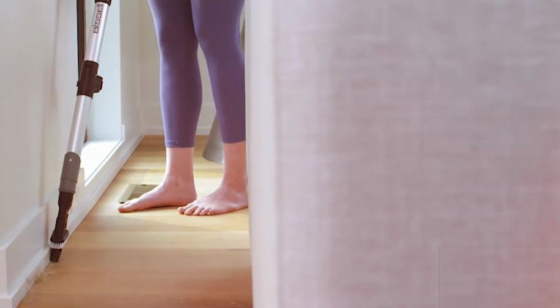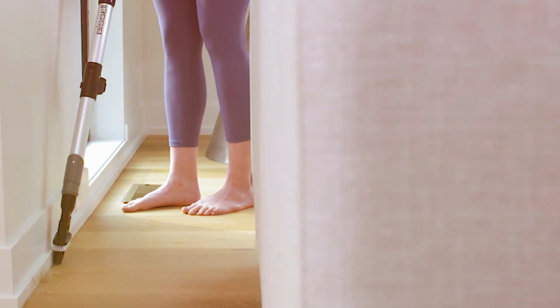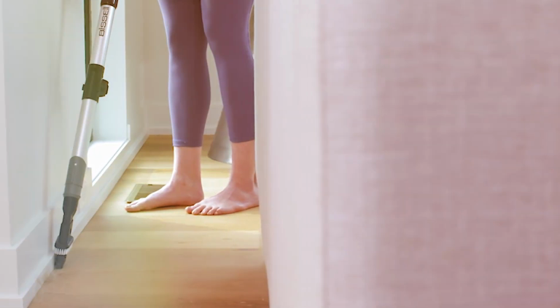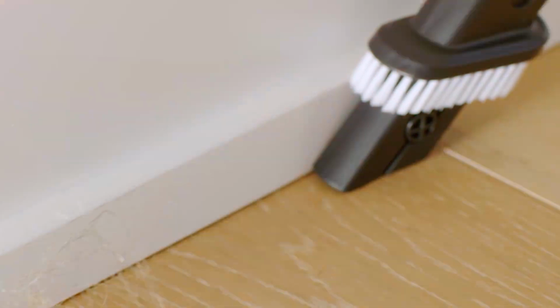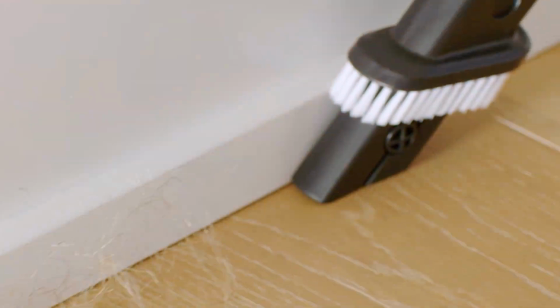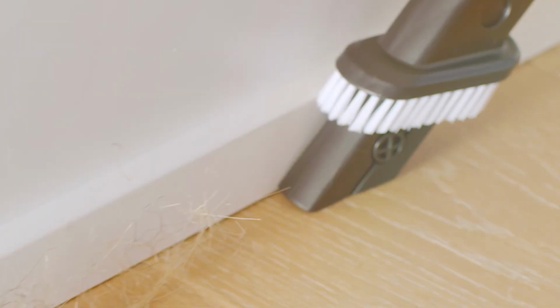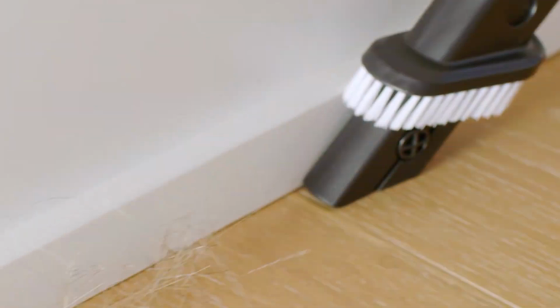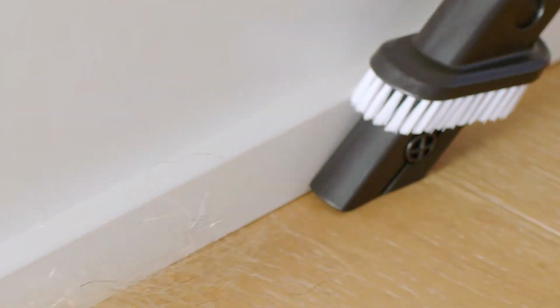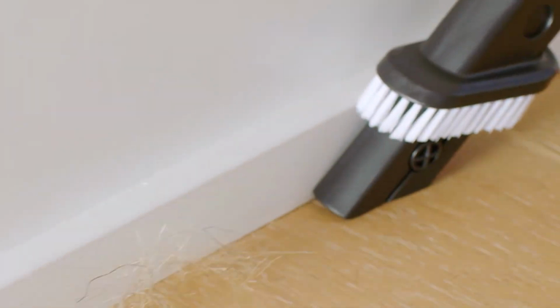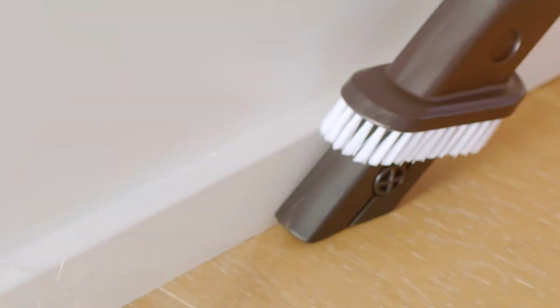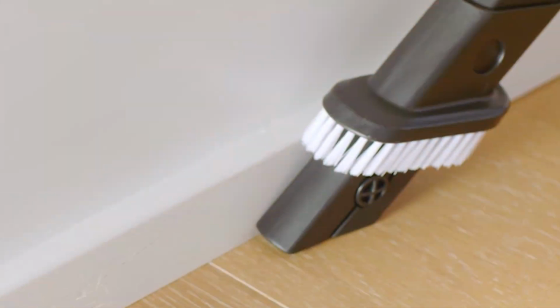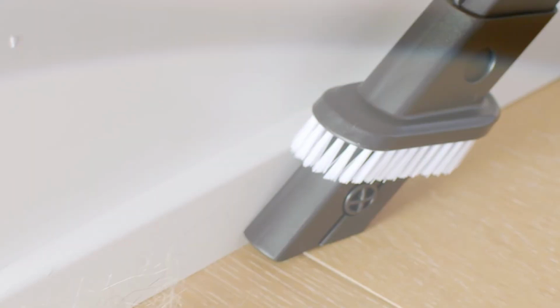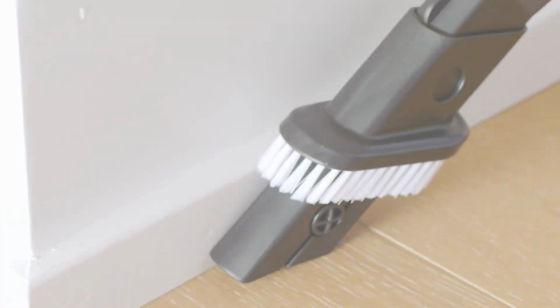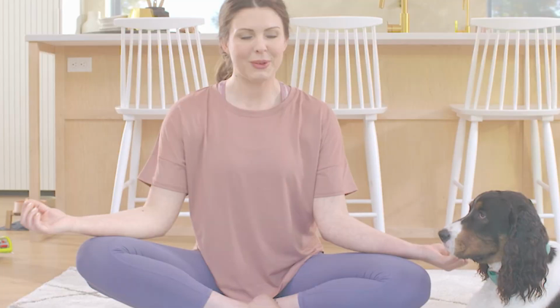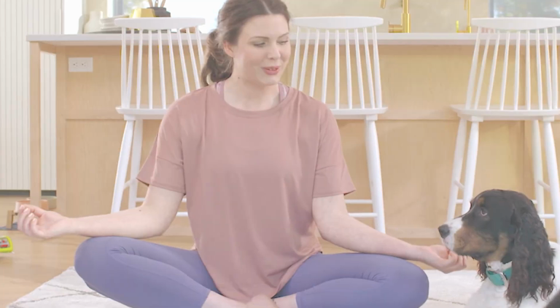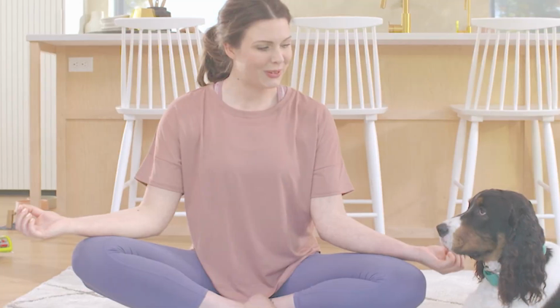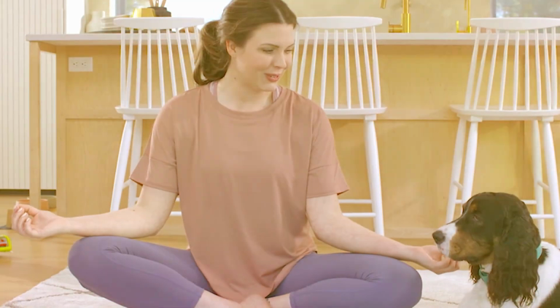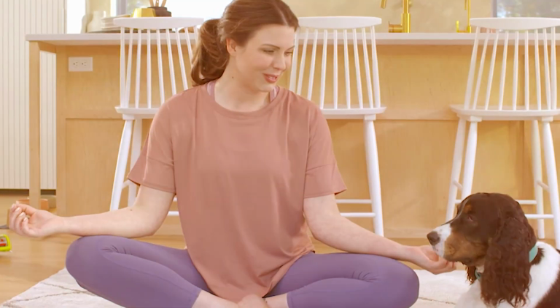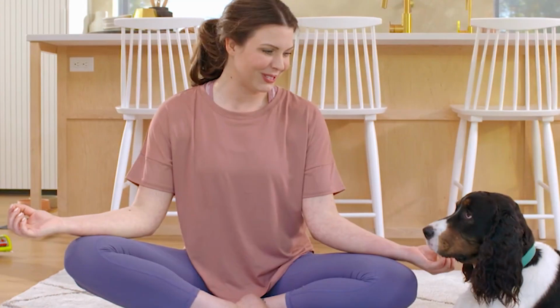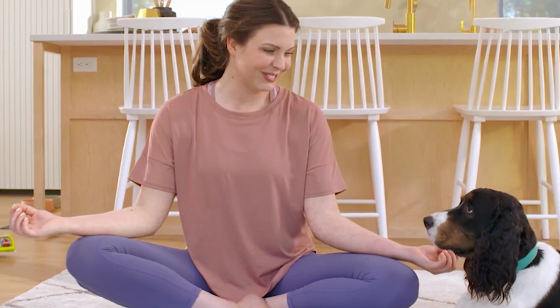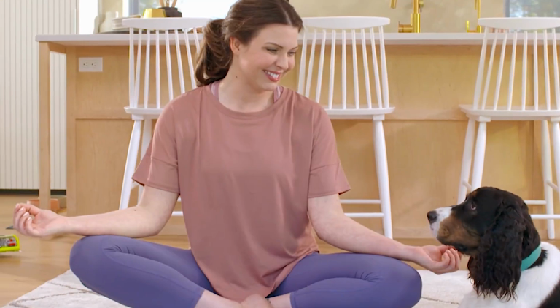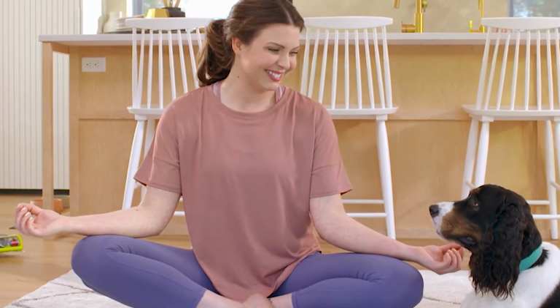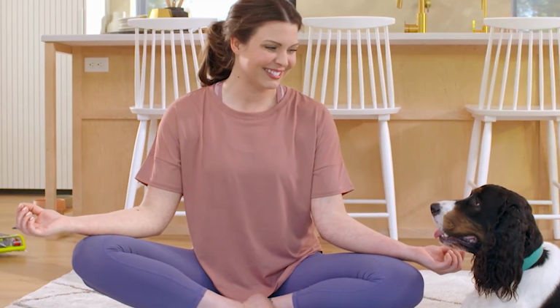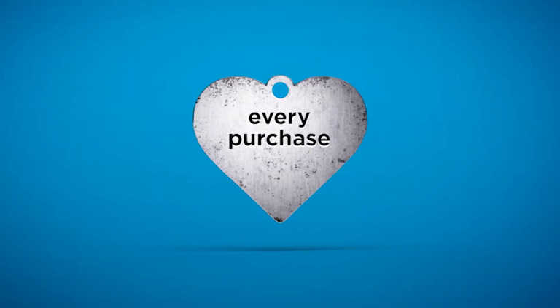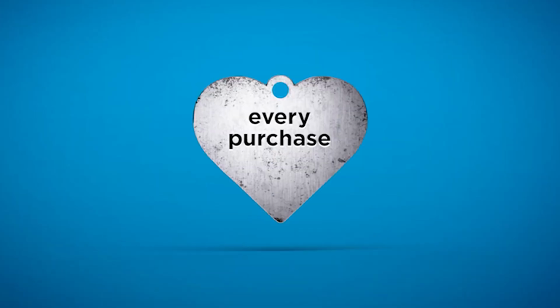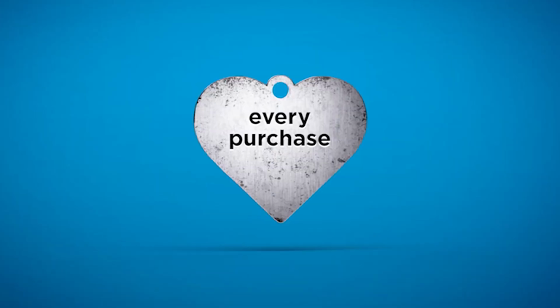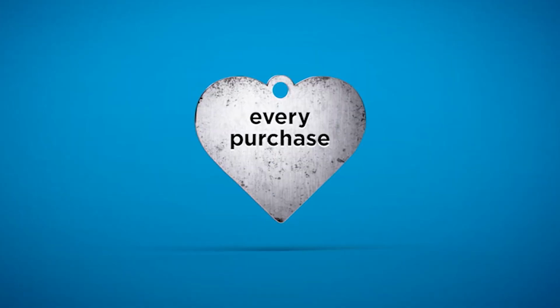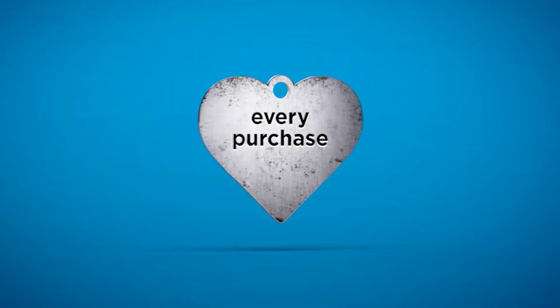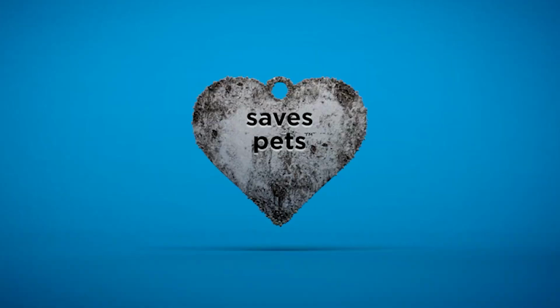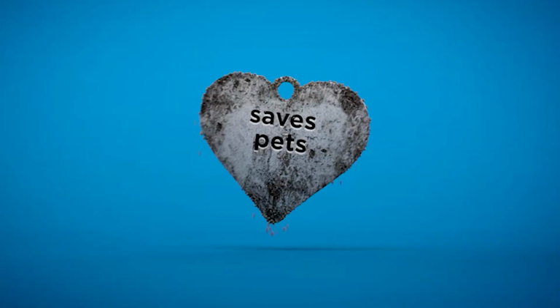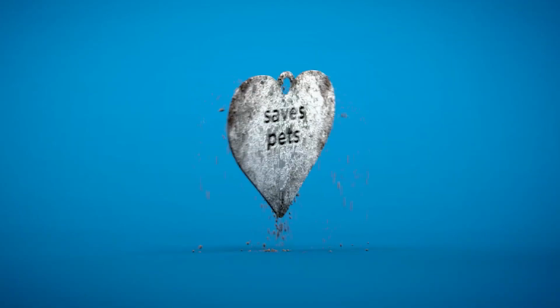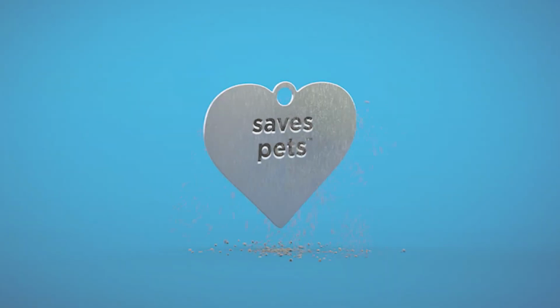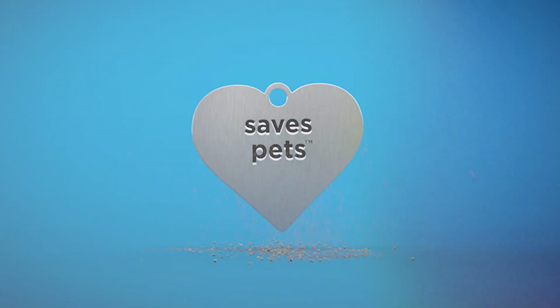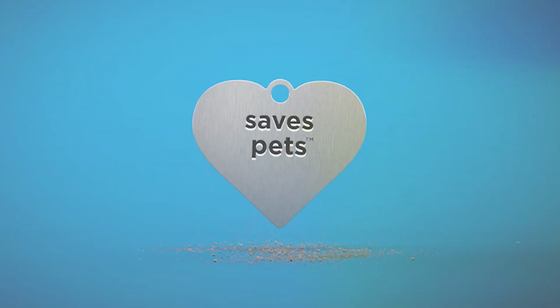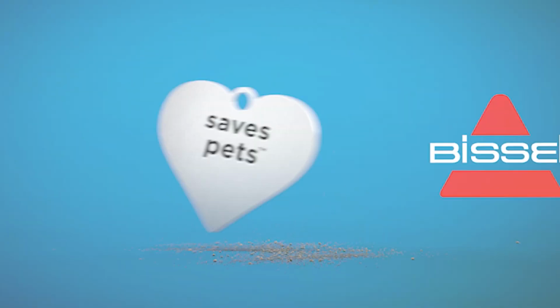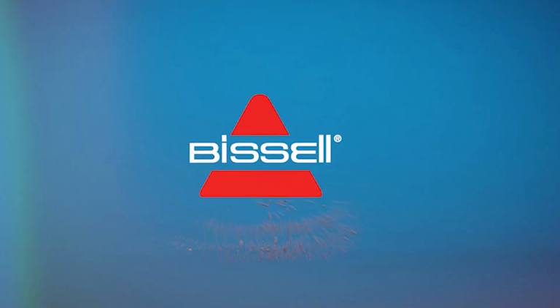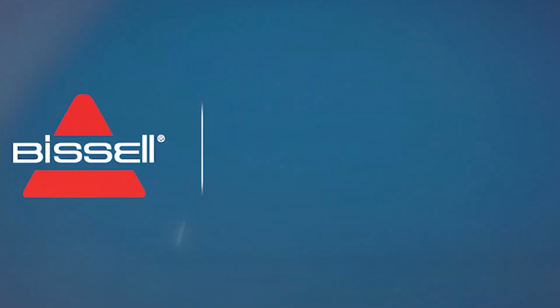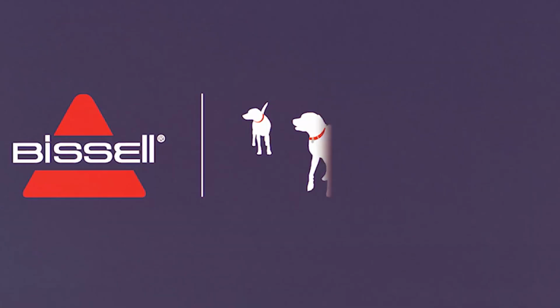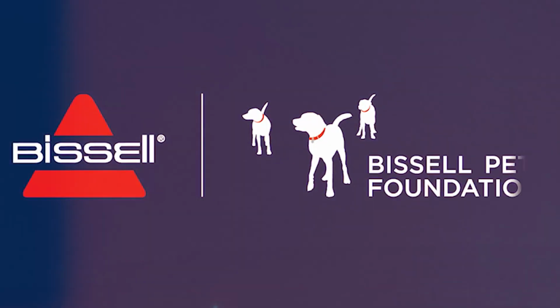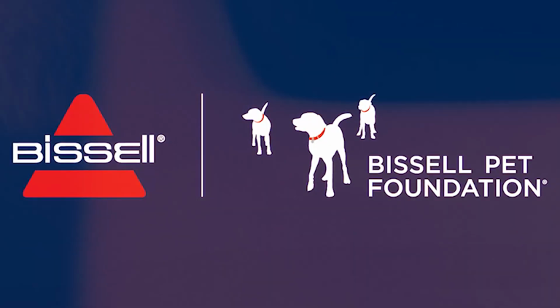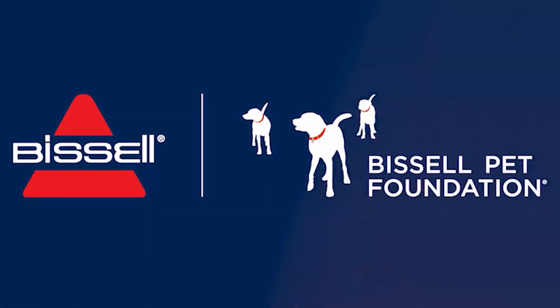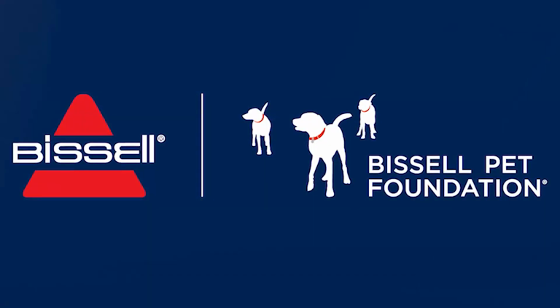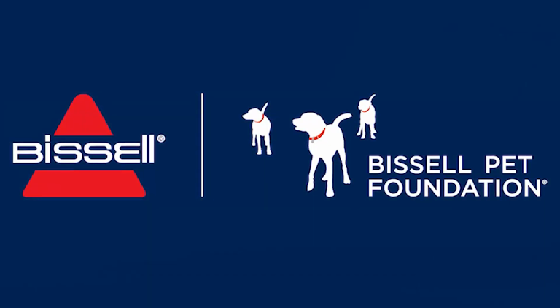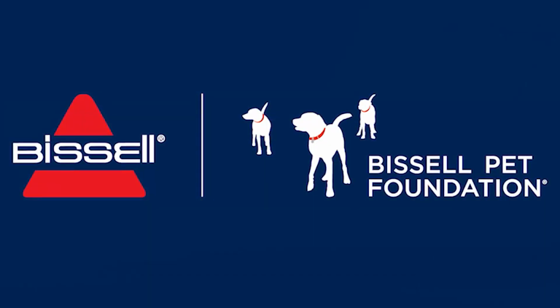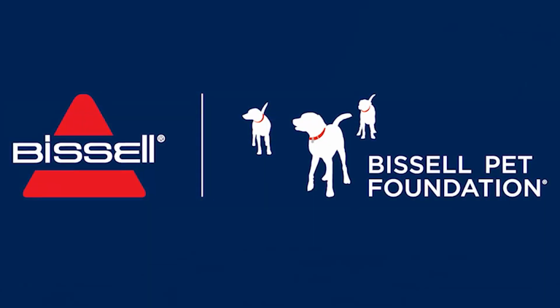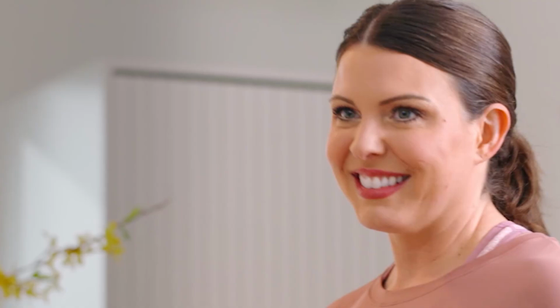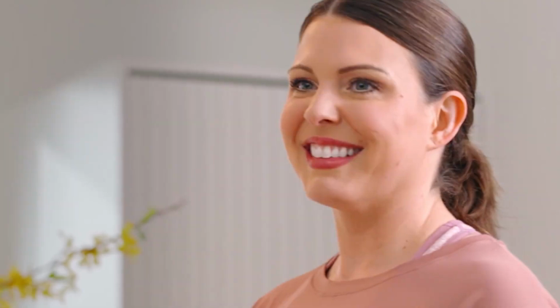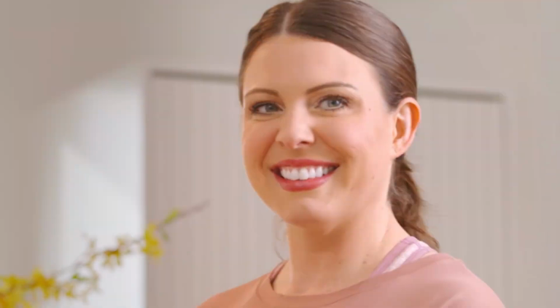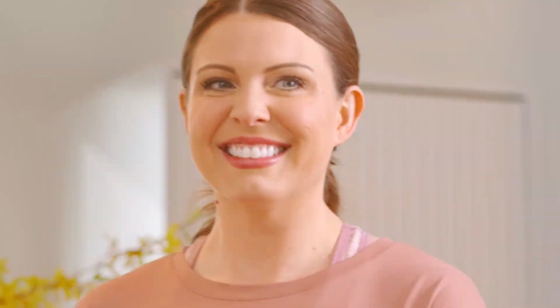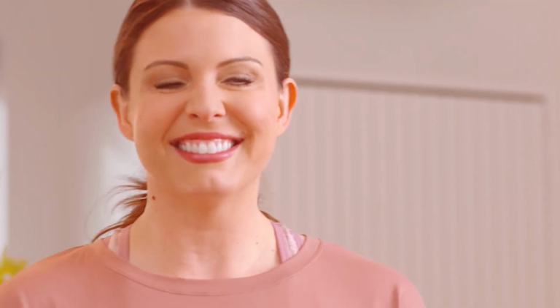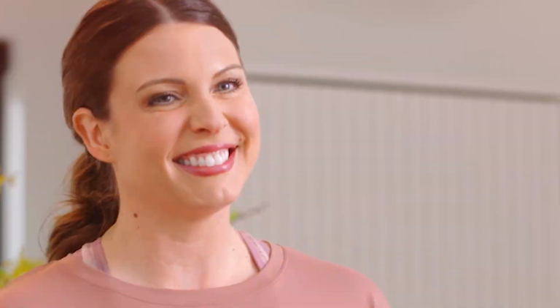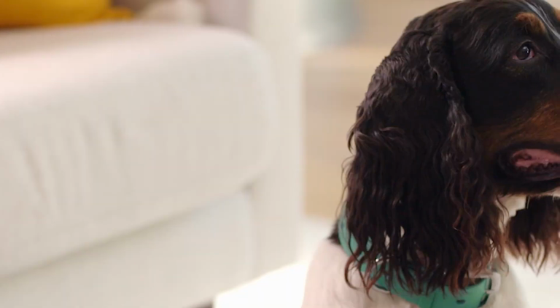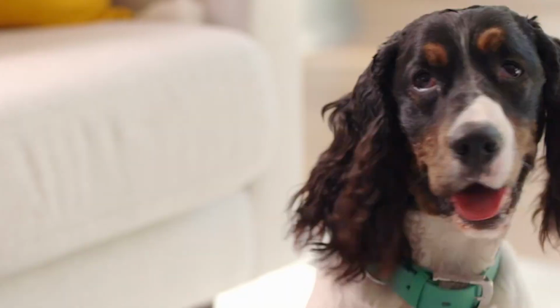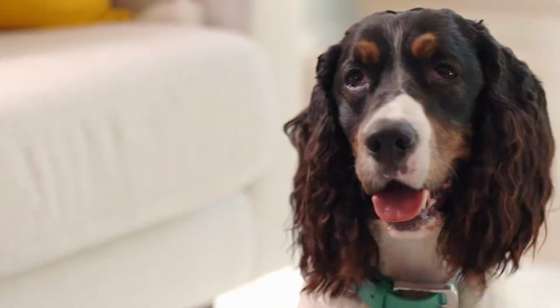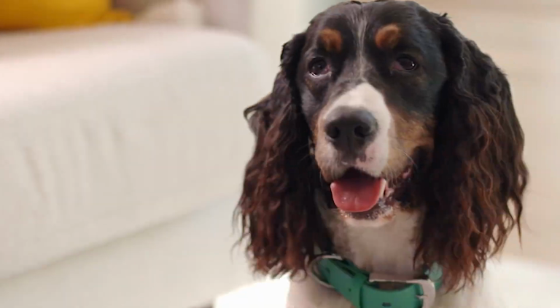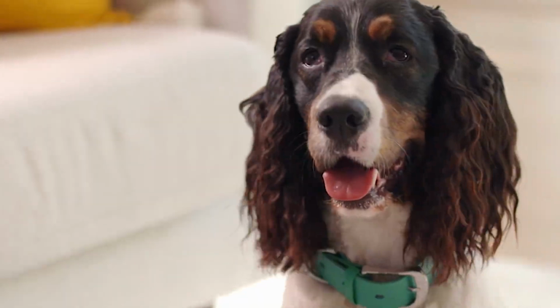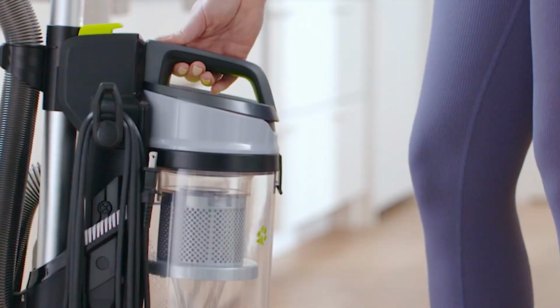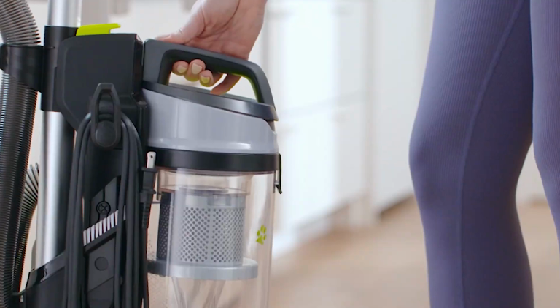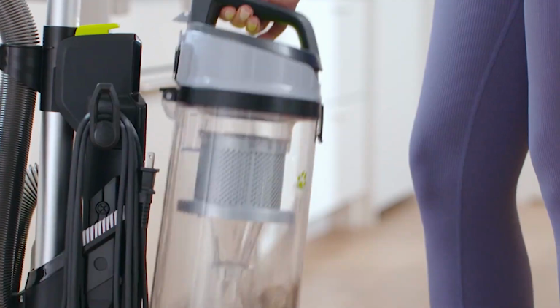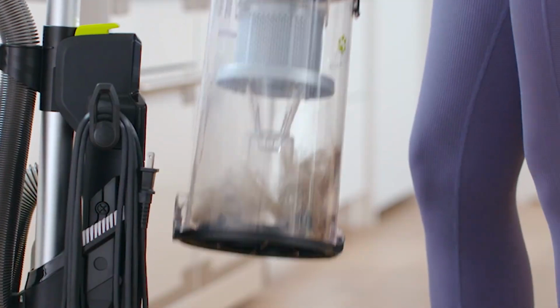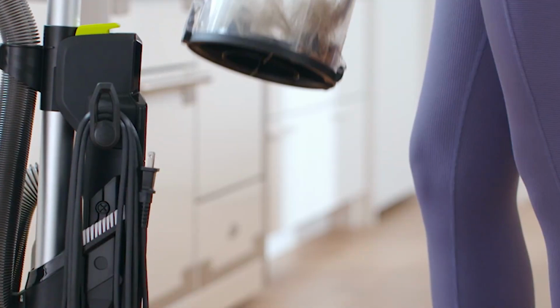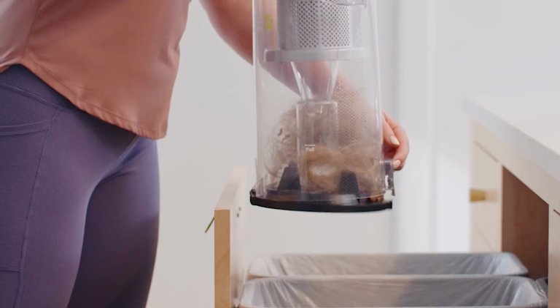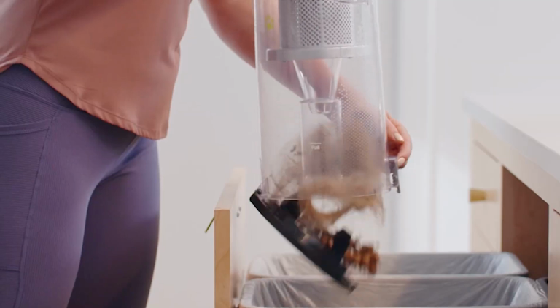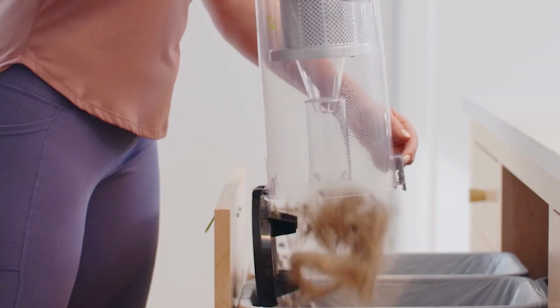Let's explore the top picks that combine efficiency, convenience, and value for money. Stay tuned to find out your perfect match.